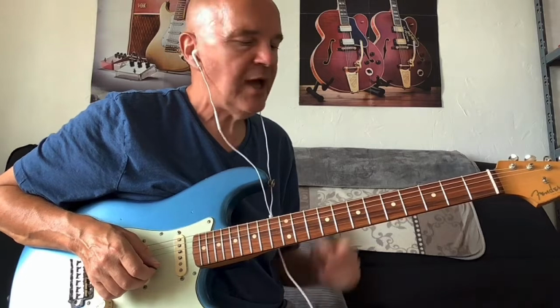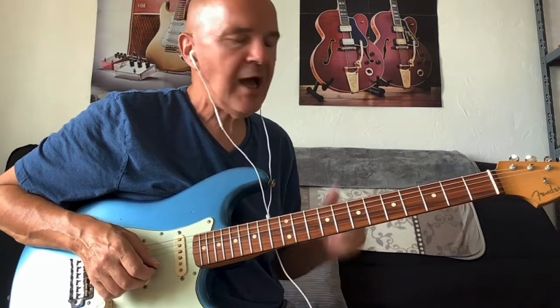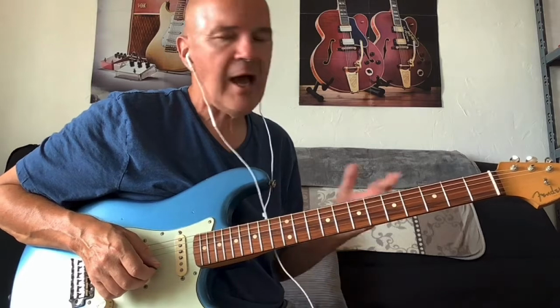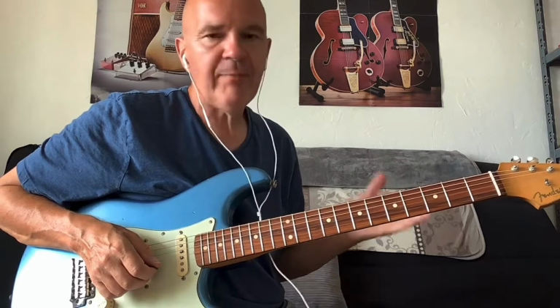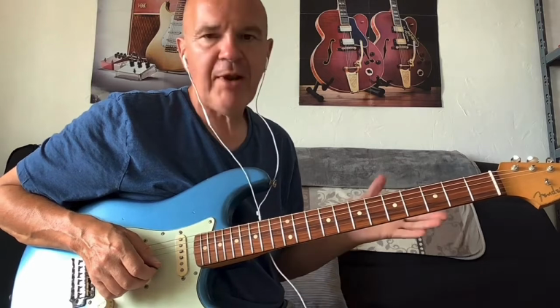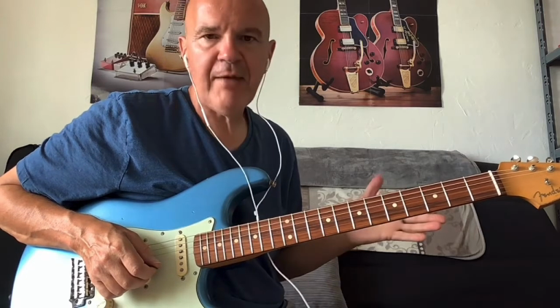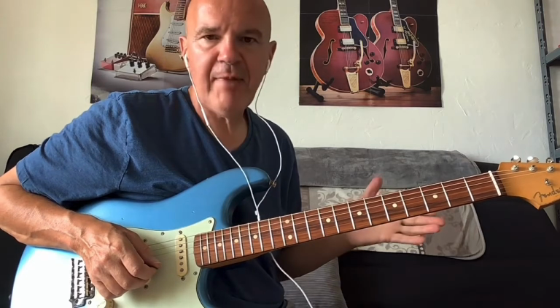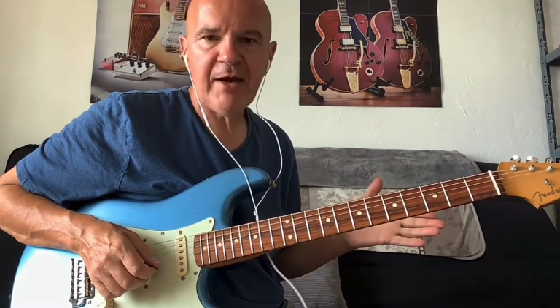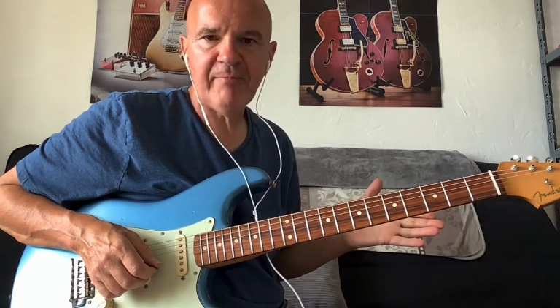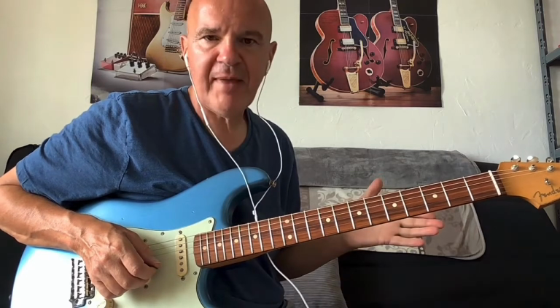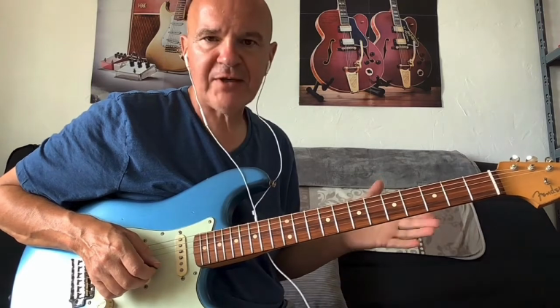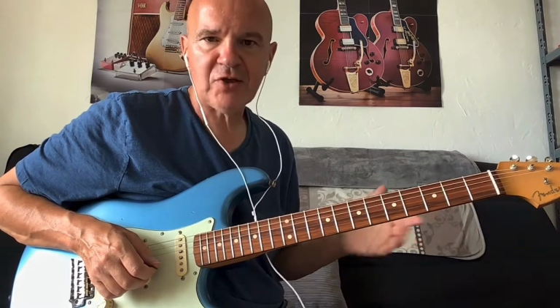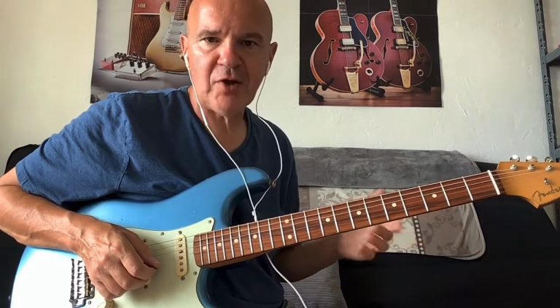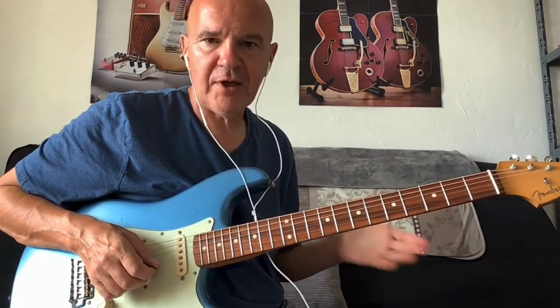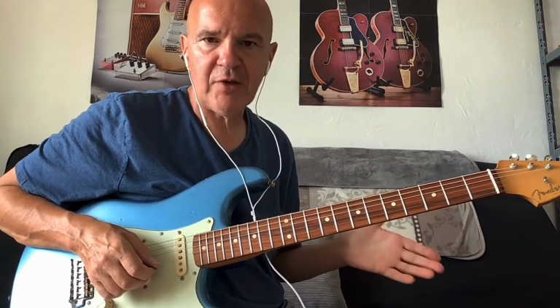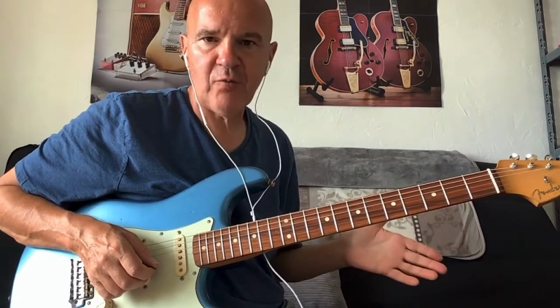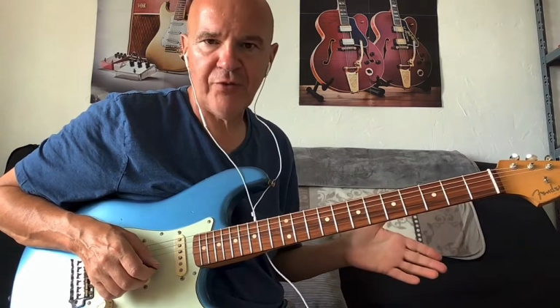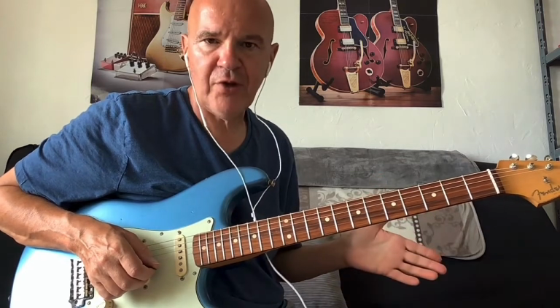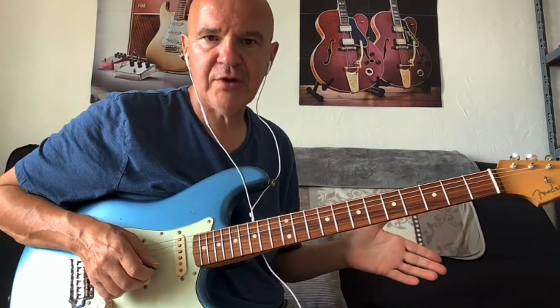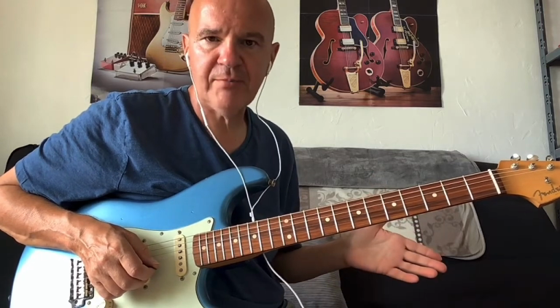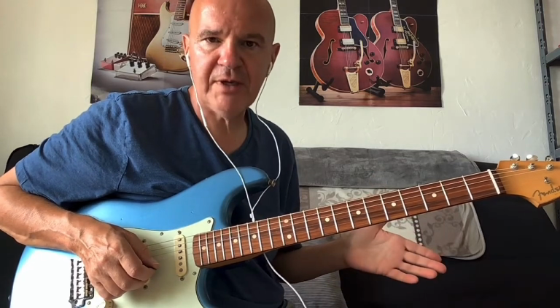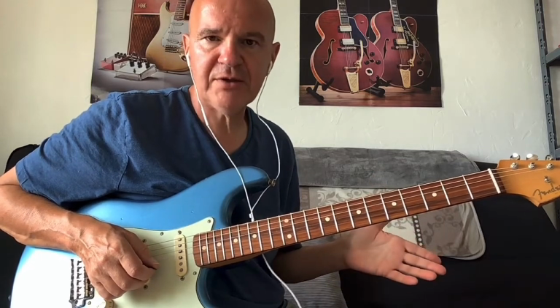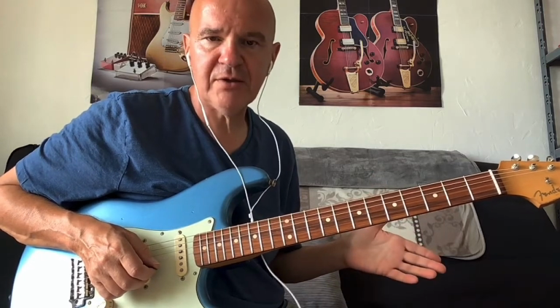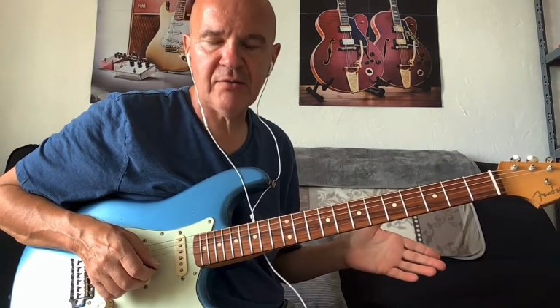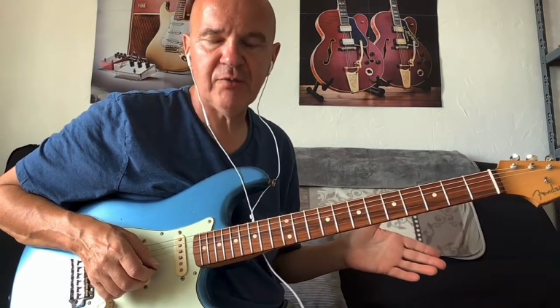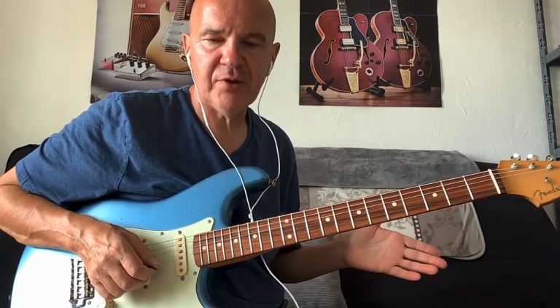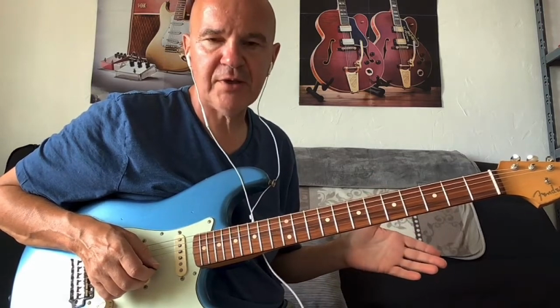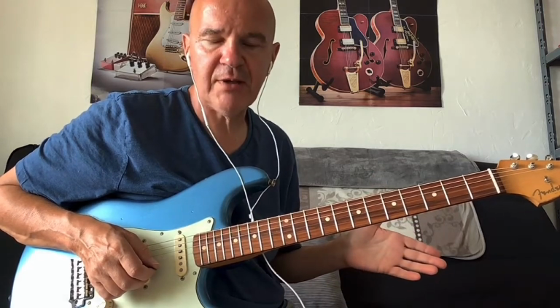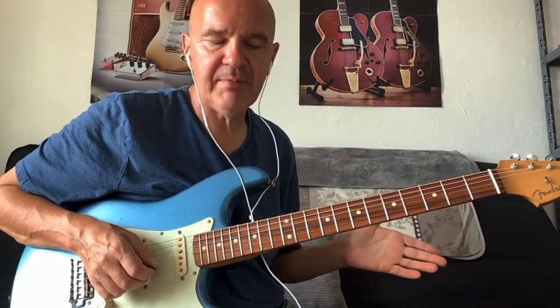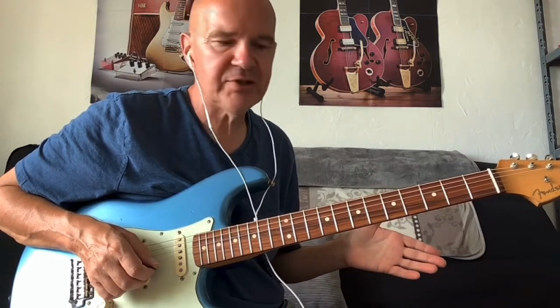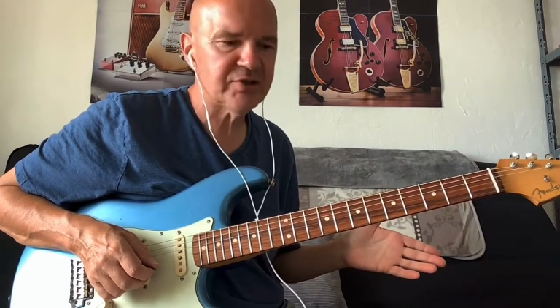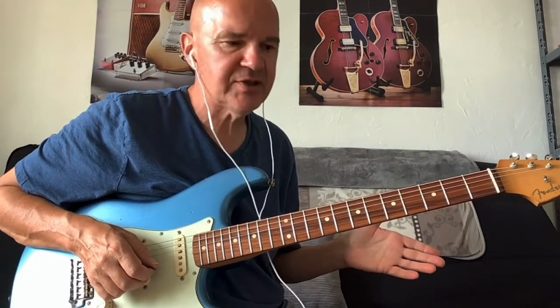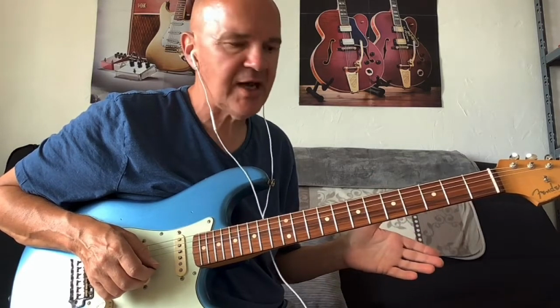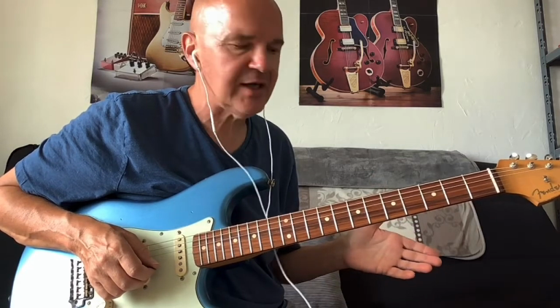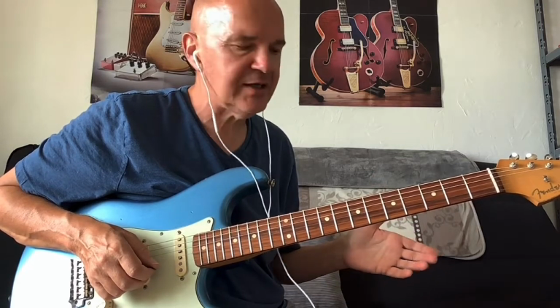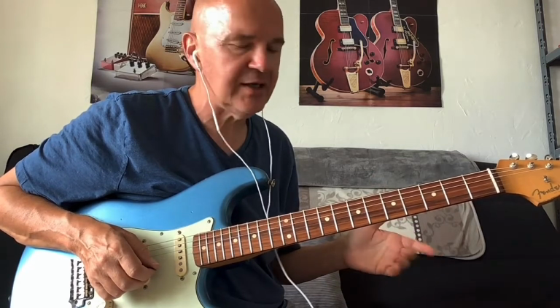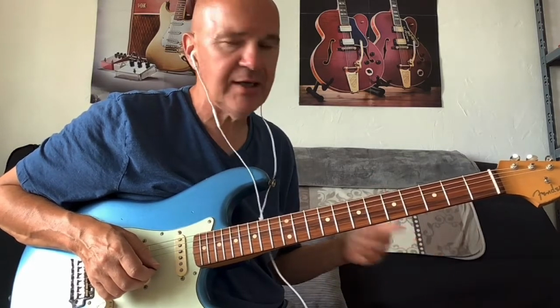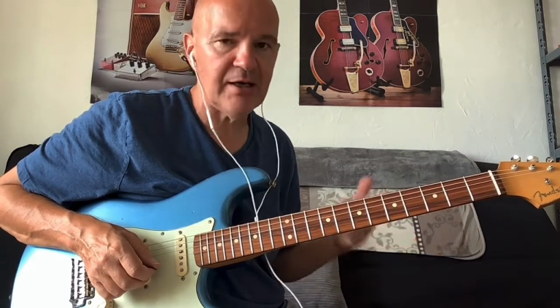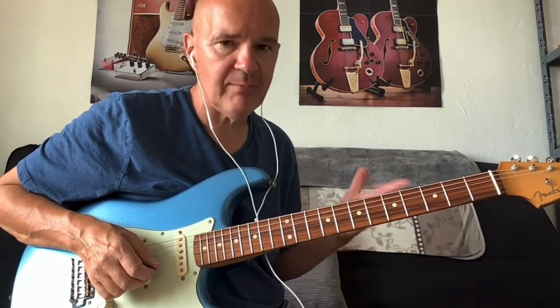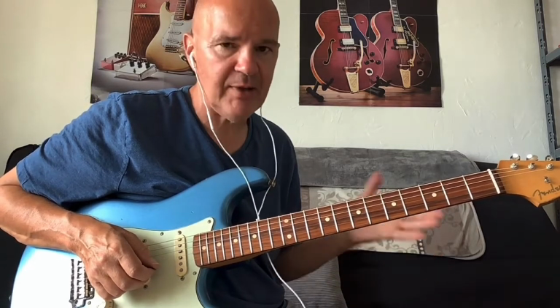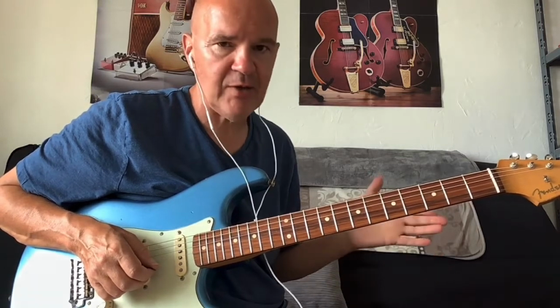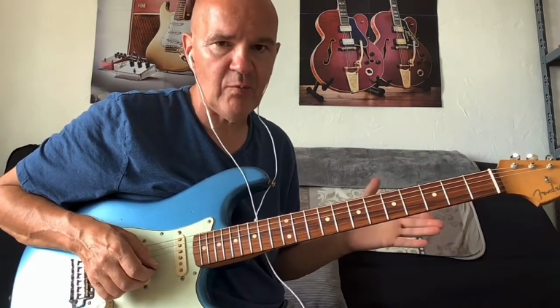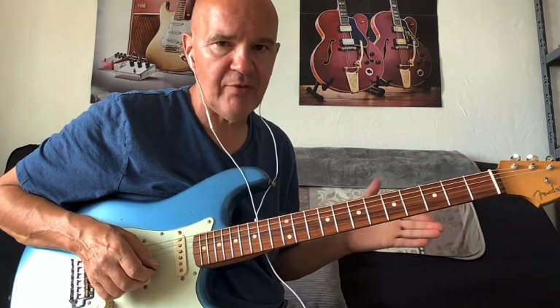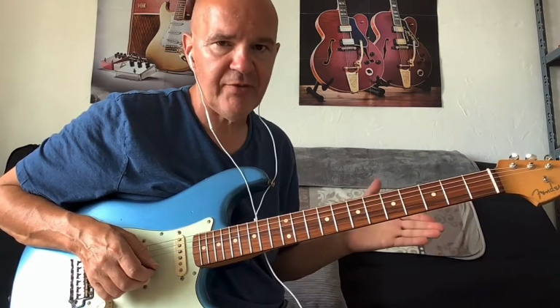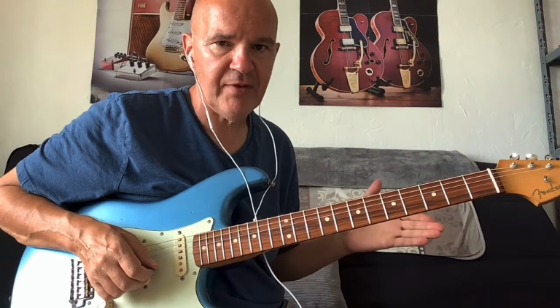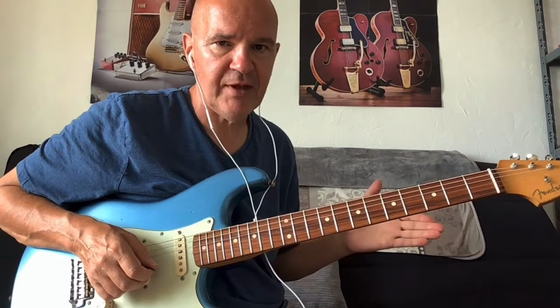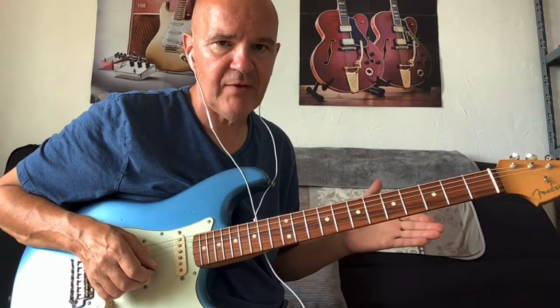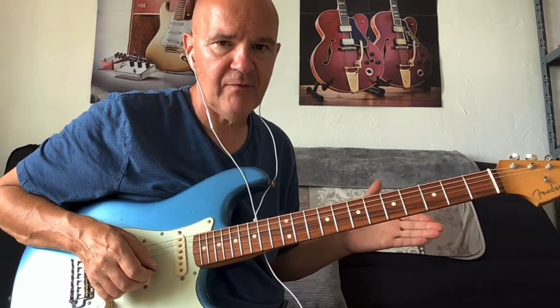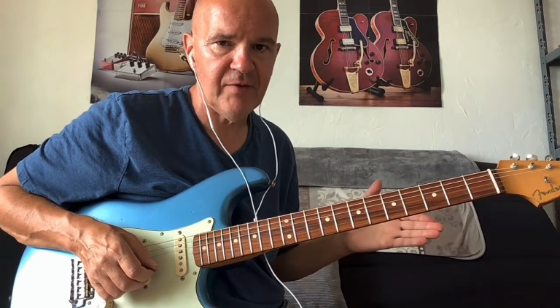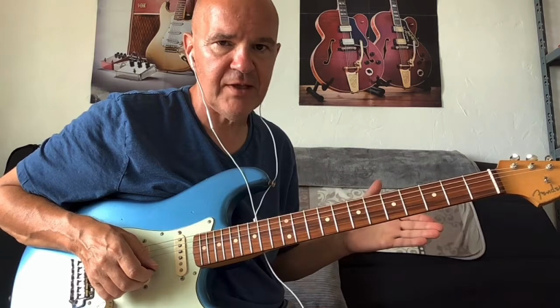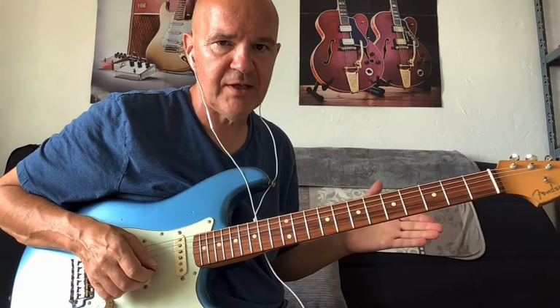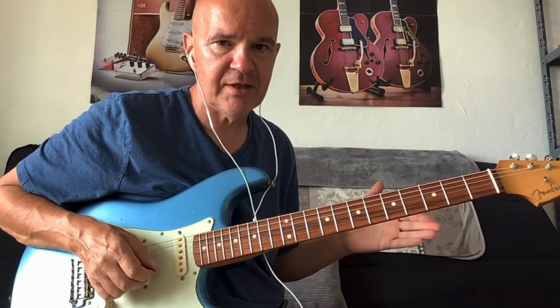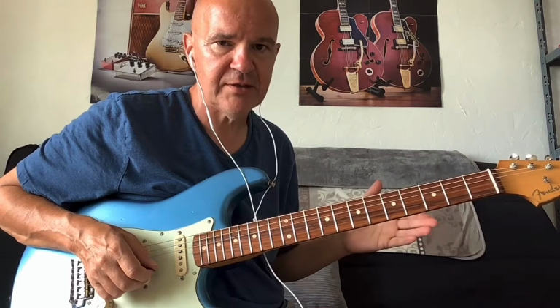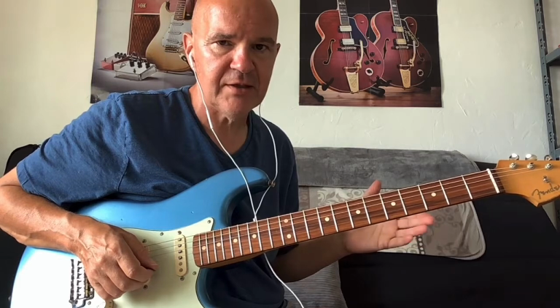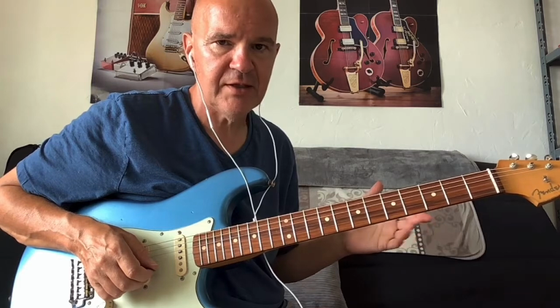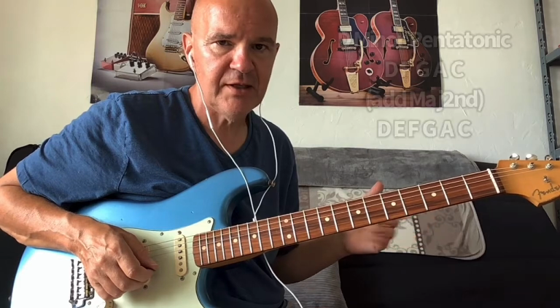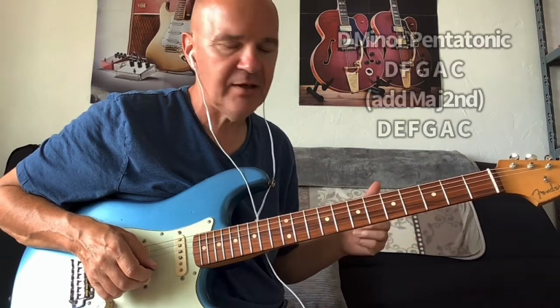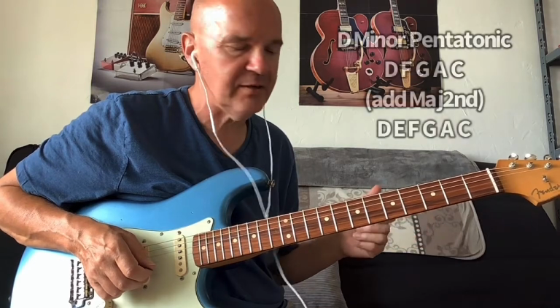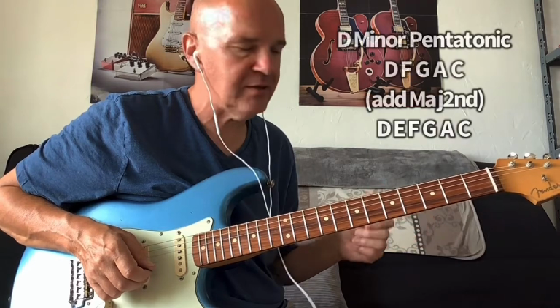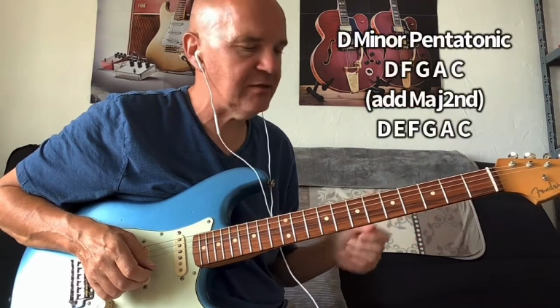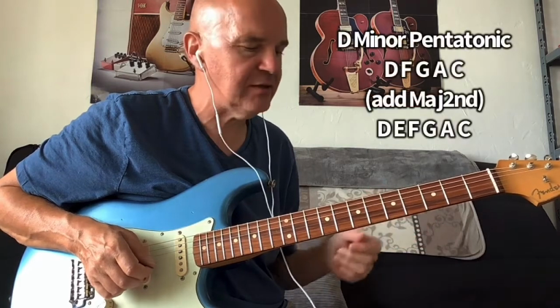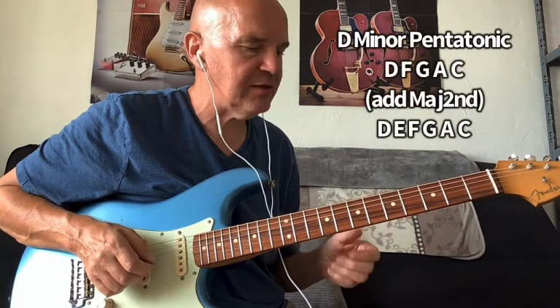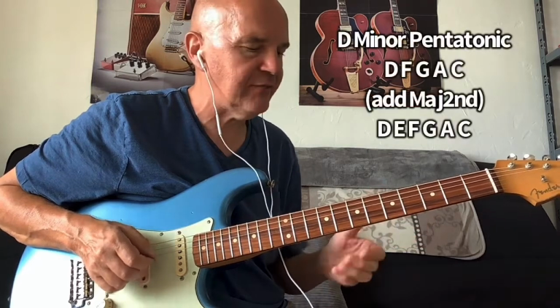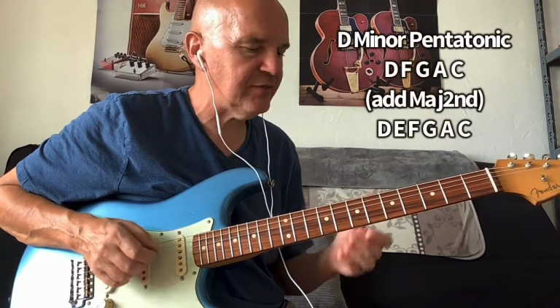I'll play a minor pentatonic without that major second, and then I'll play it with it, and hopefully you can hear the difference.